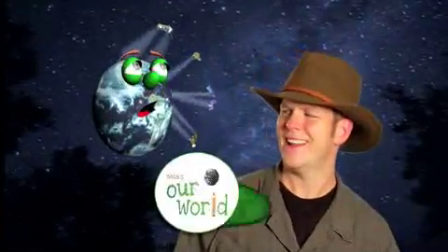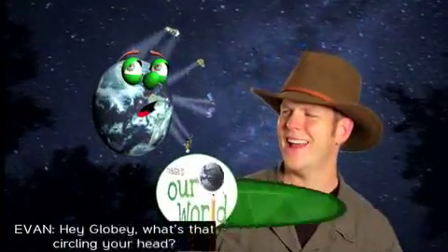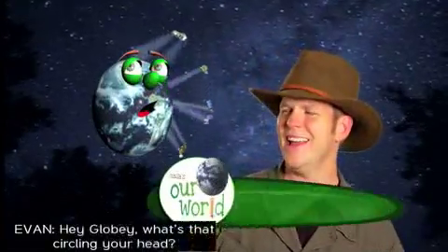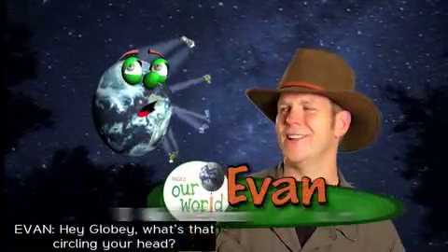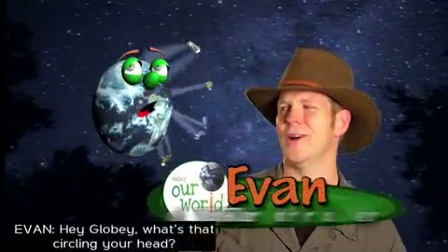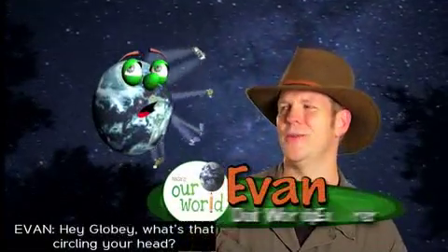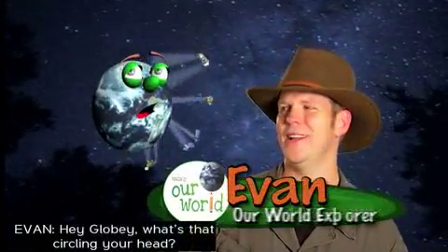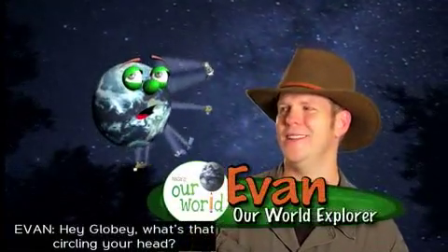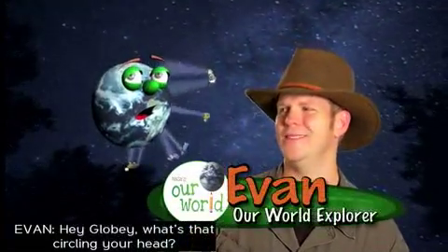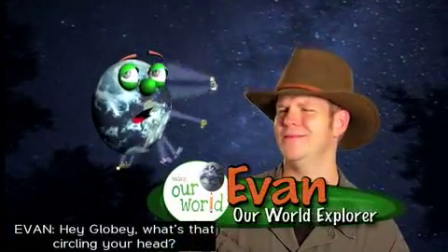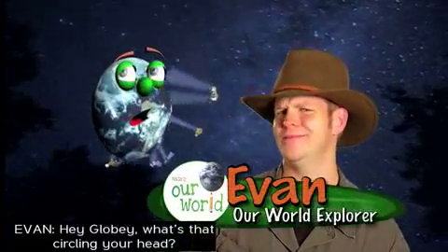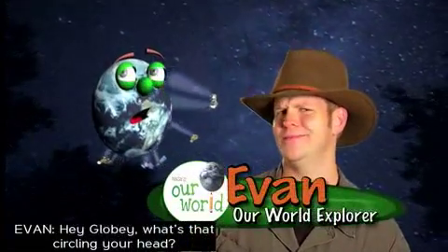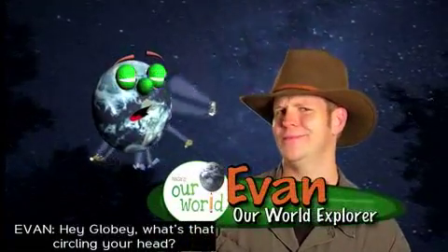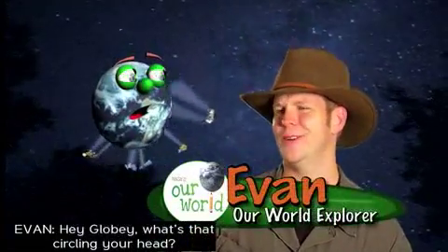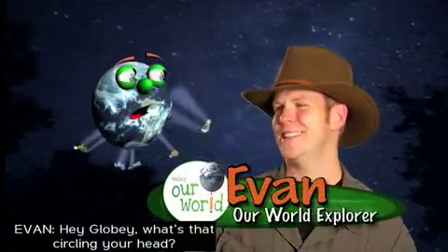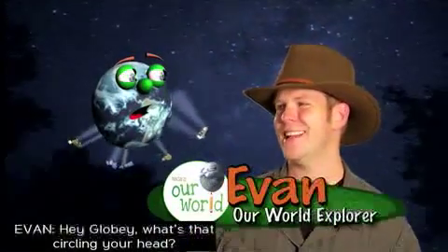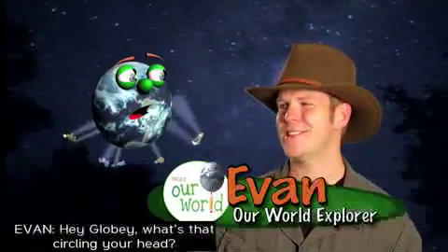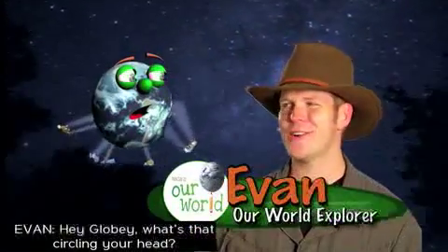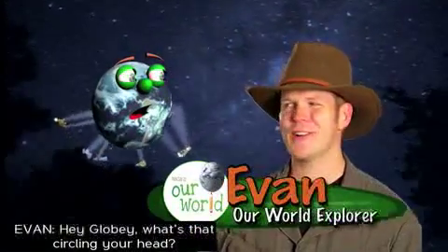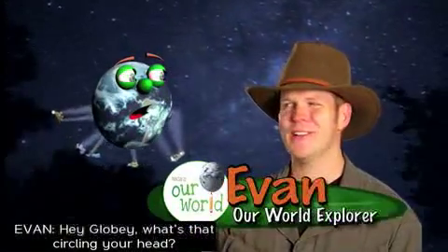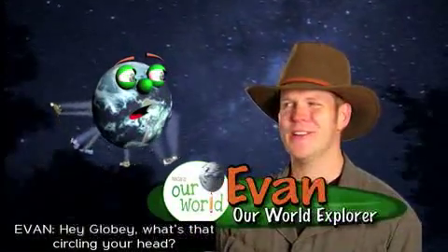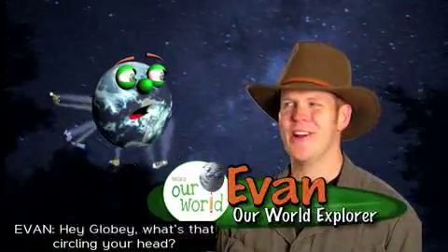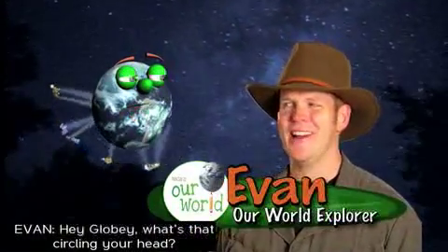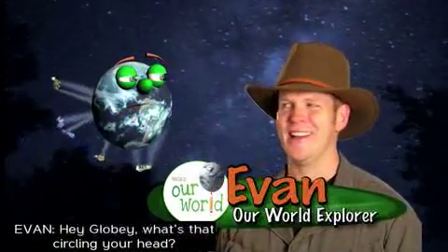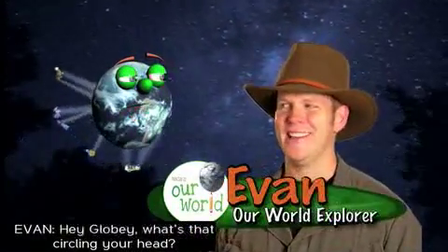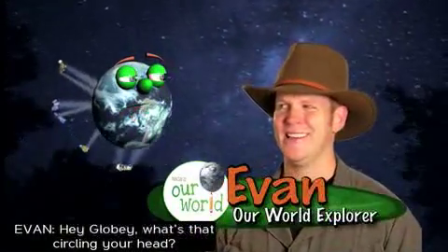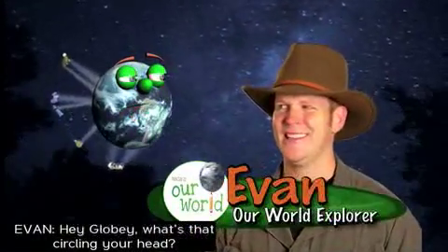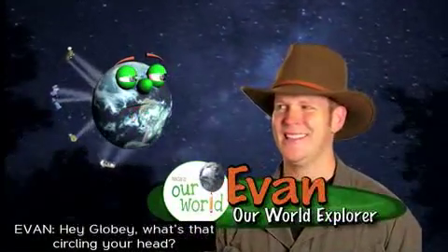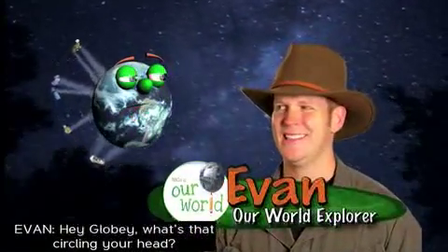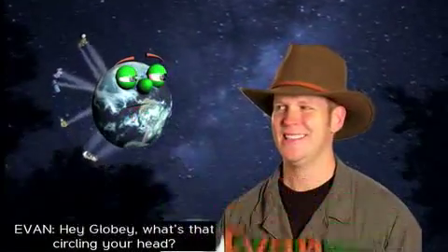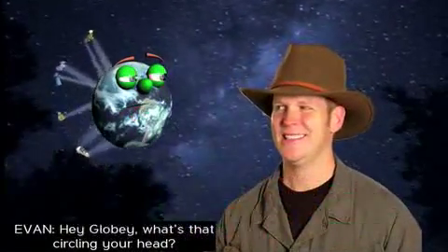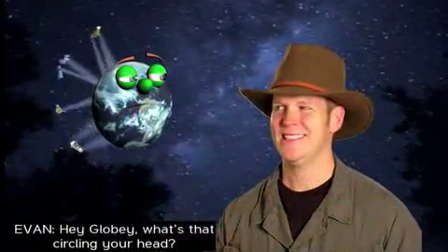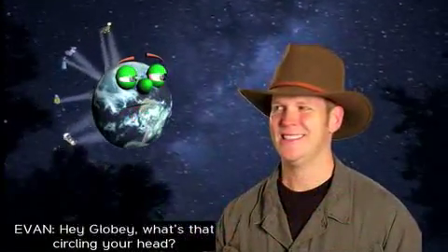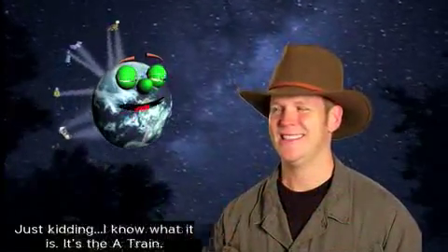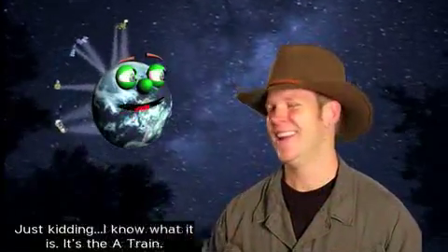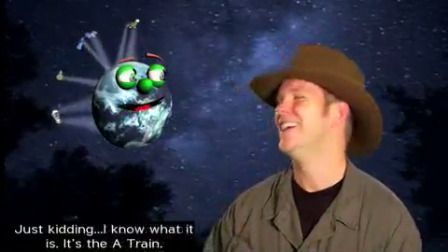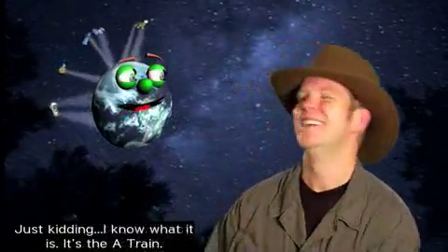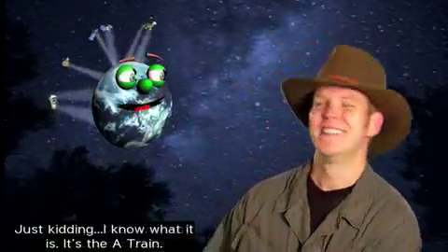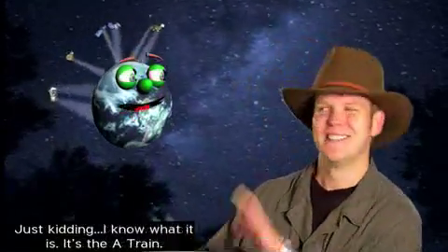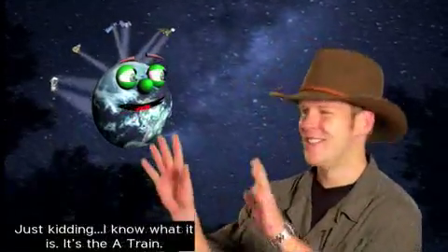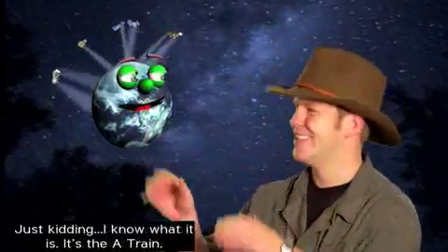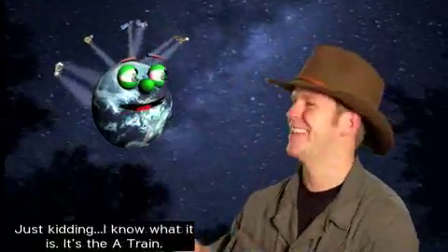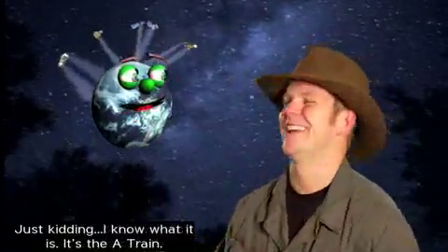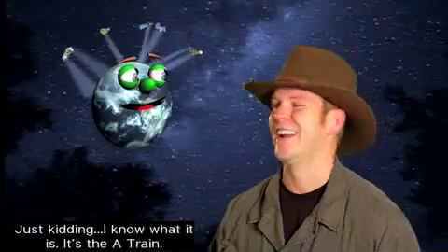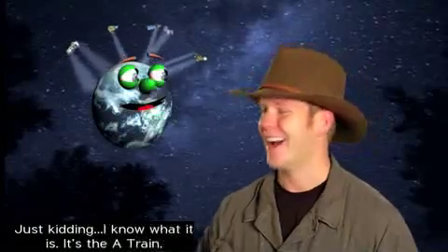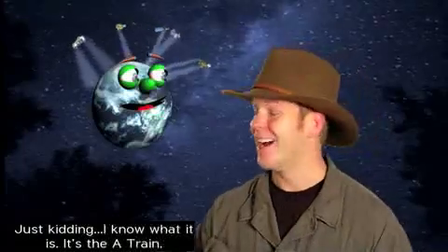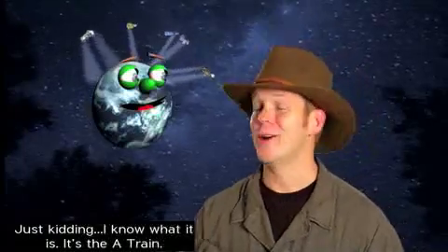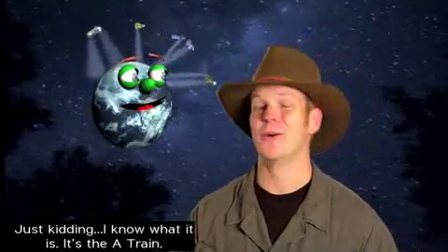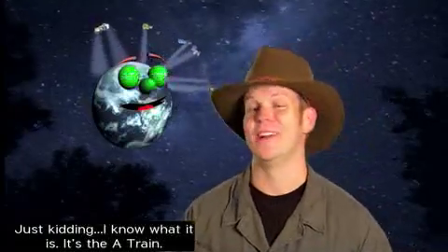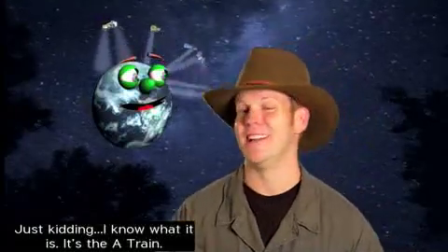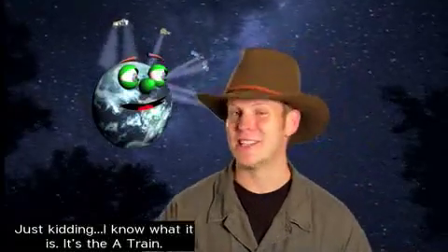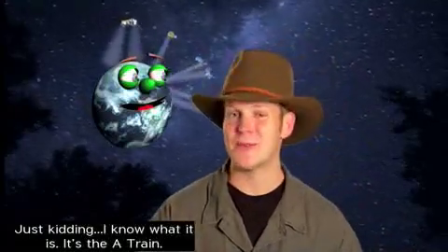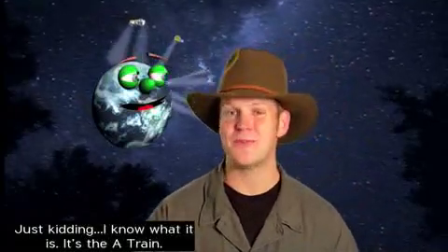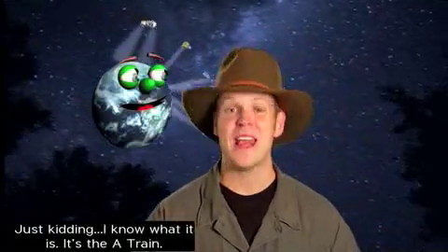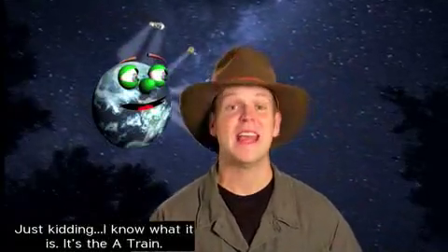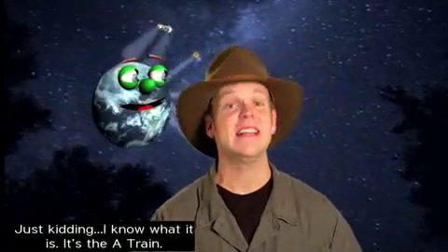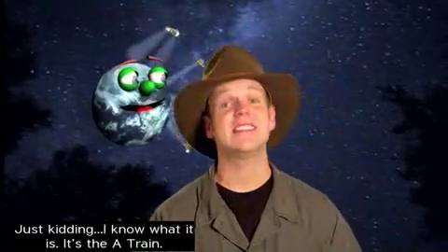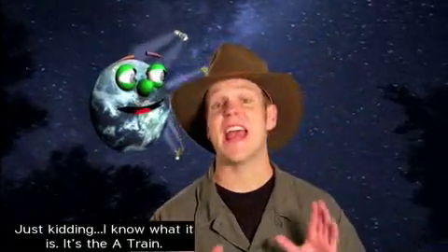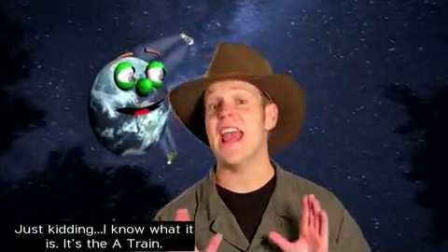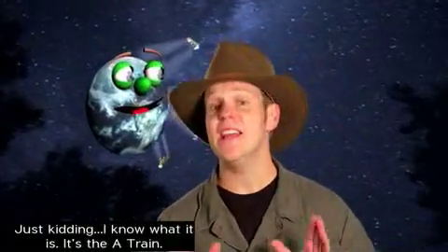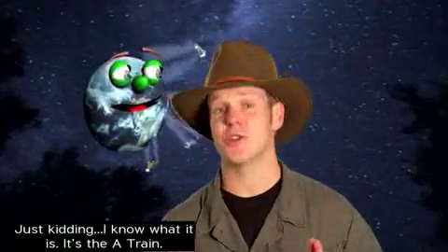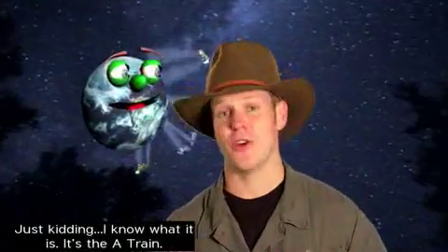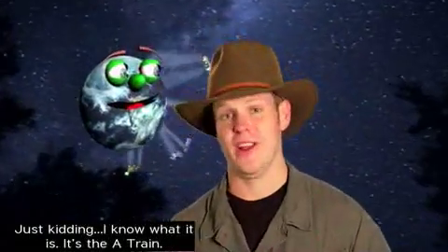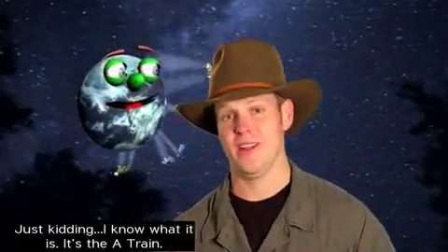Hey, Globie. What's that circle in your head? Just kidding. I know what it is. It's the A-Train.